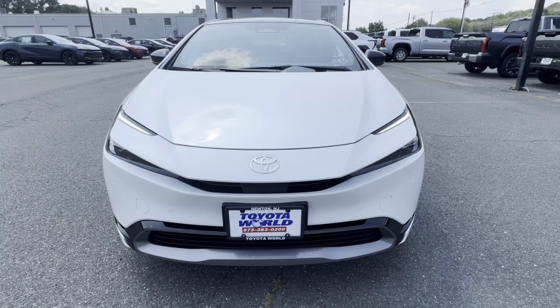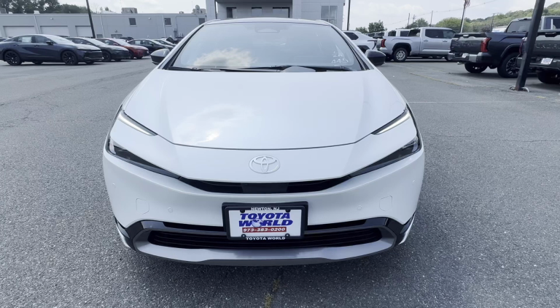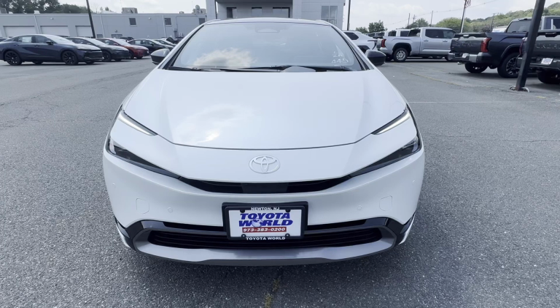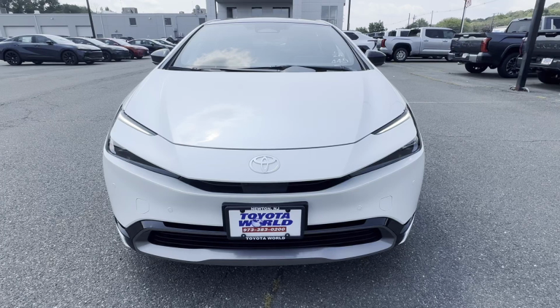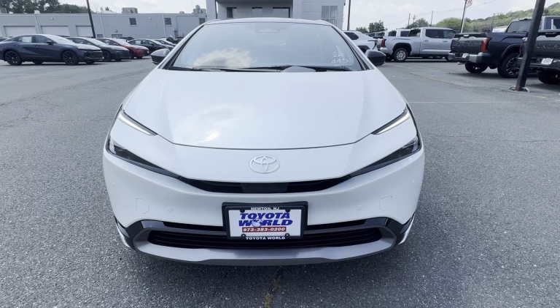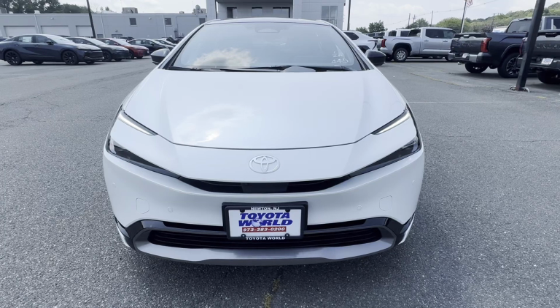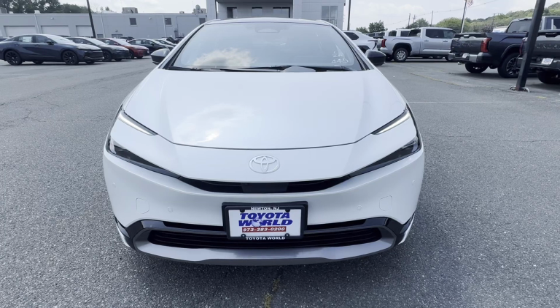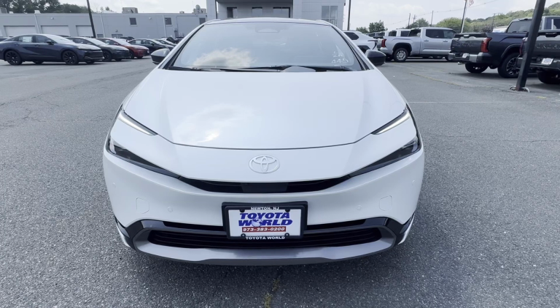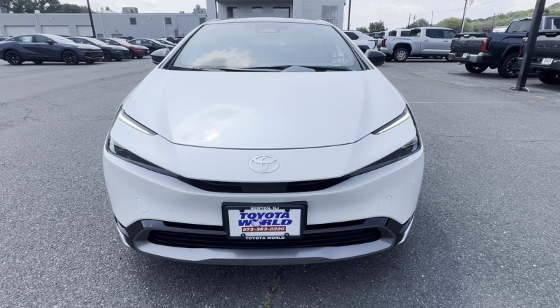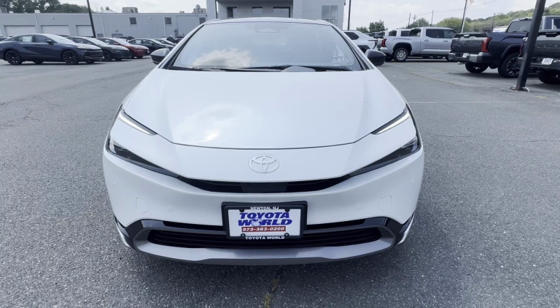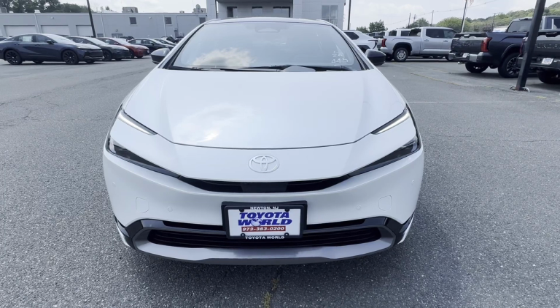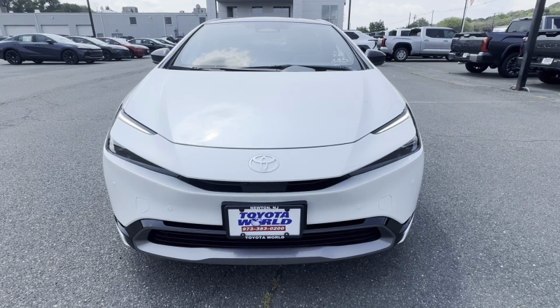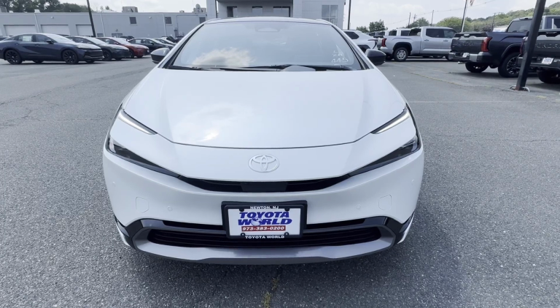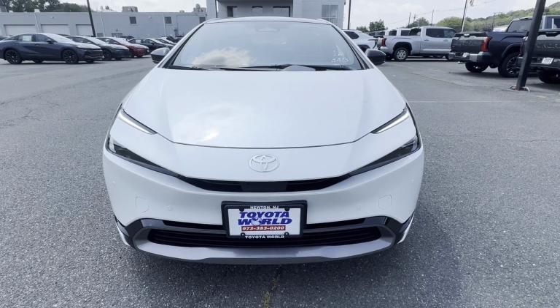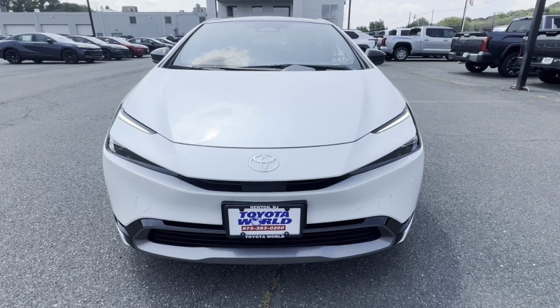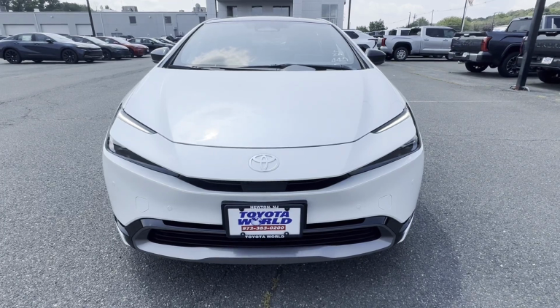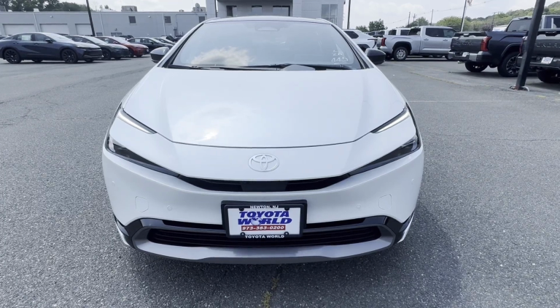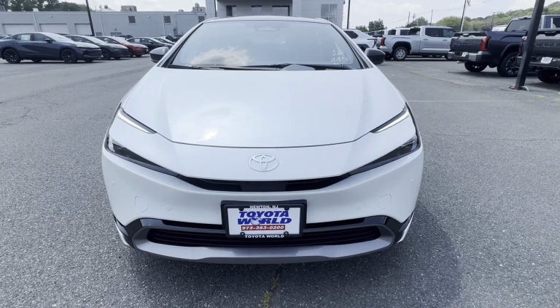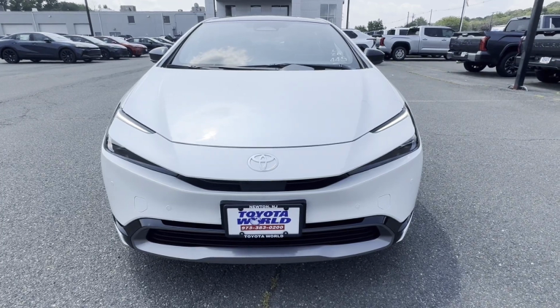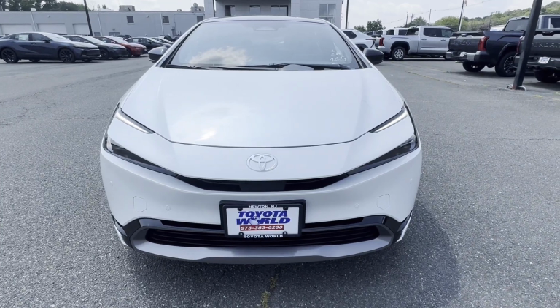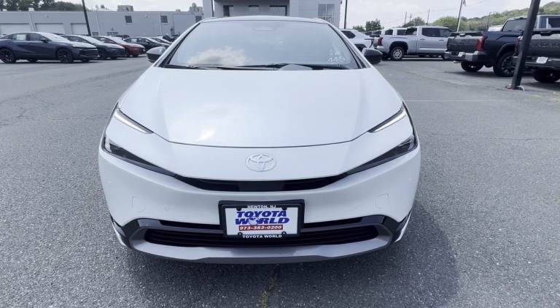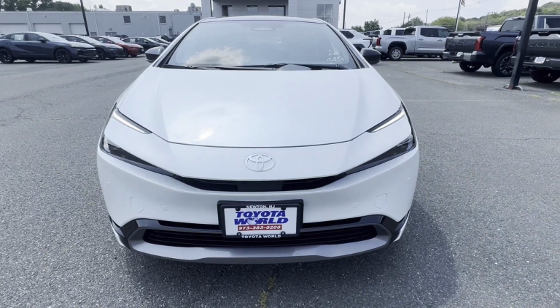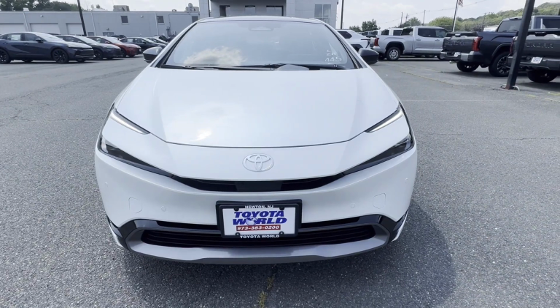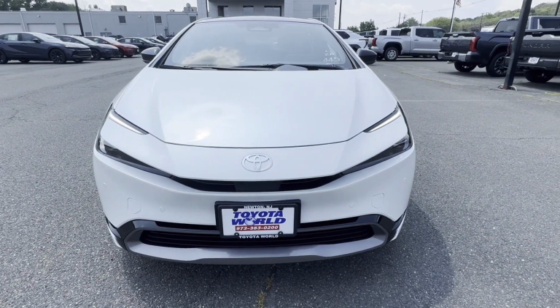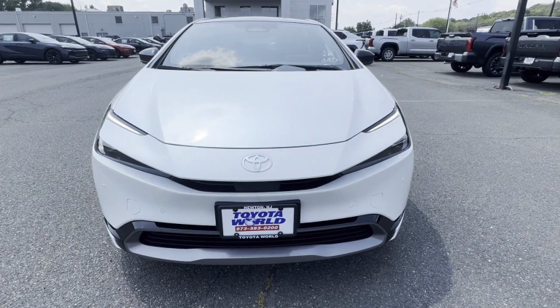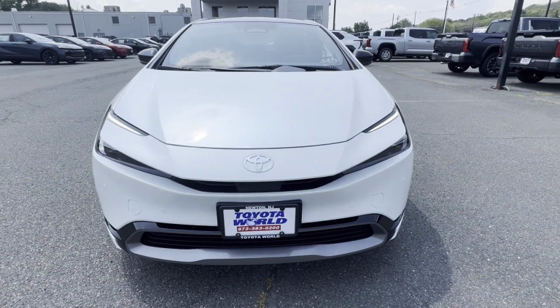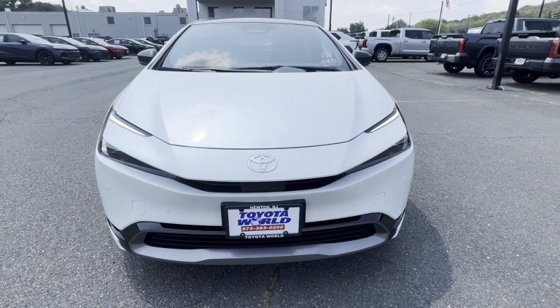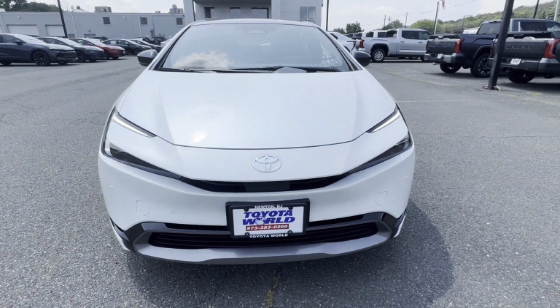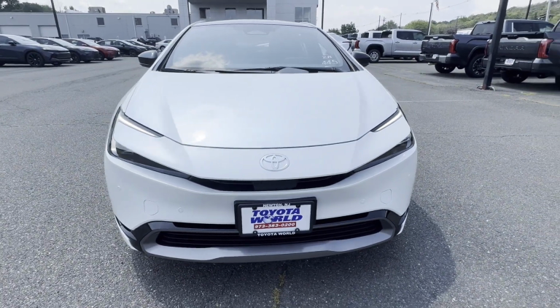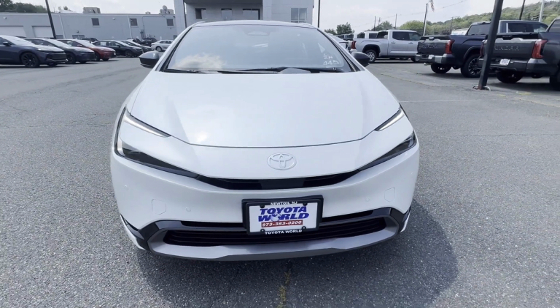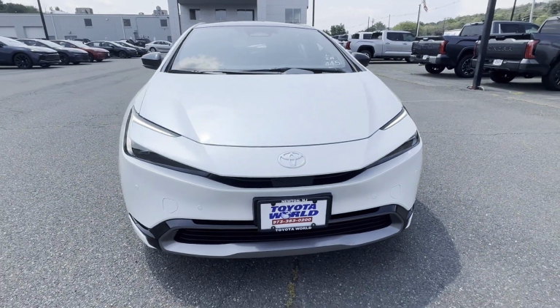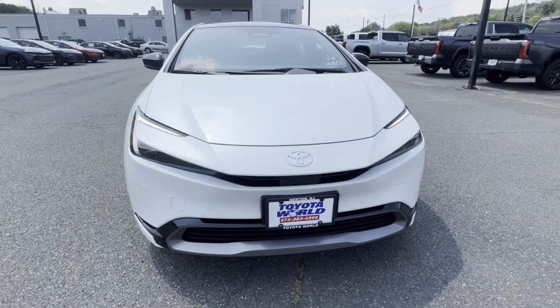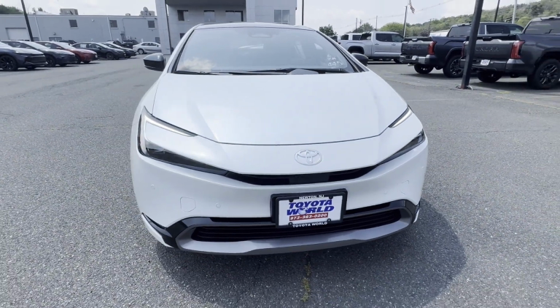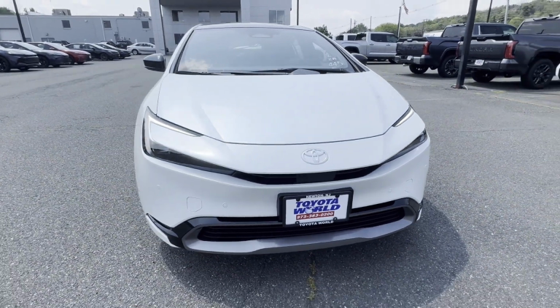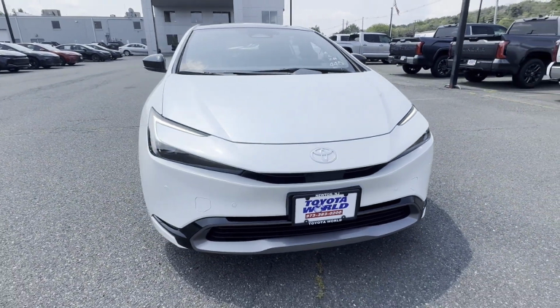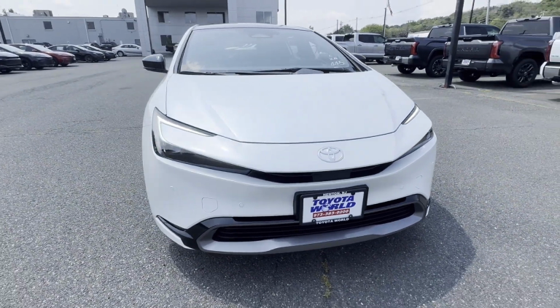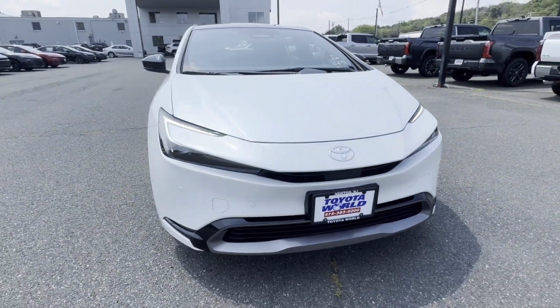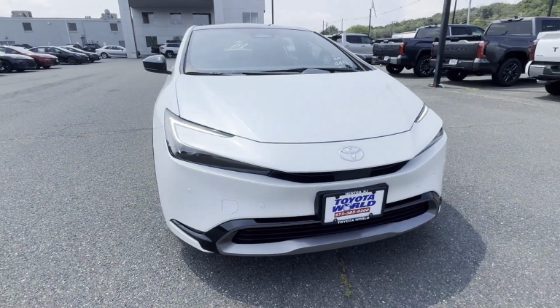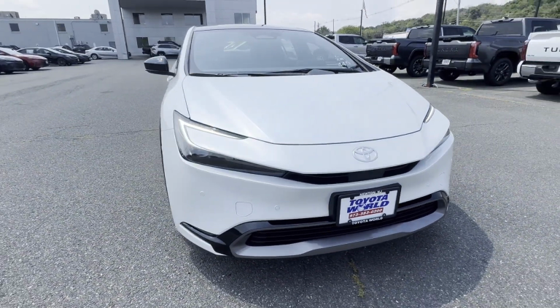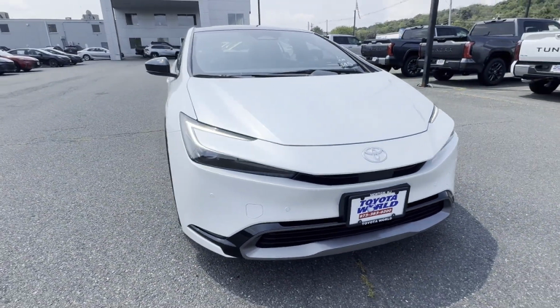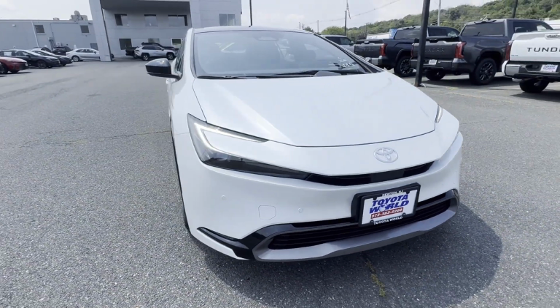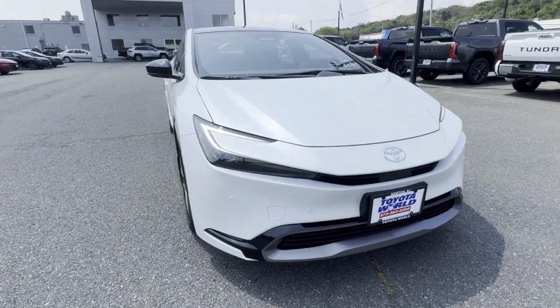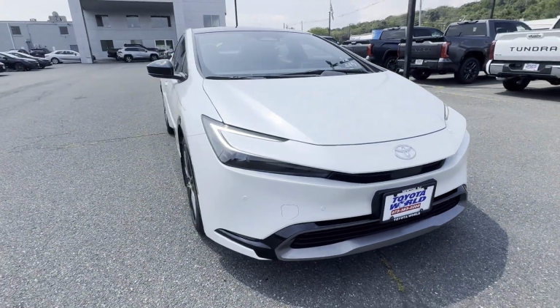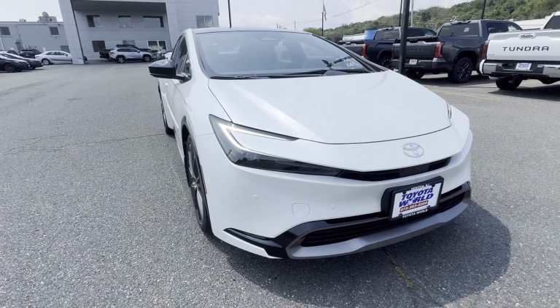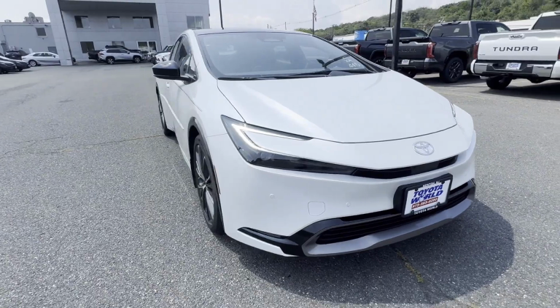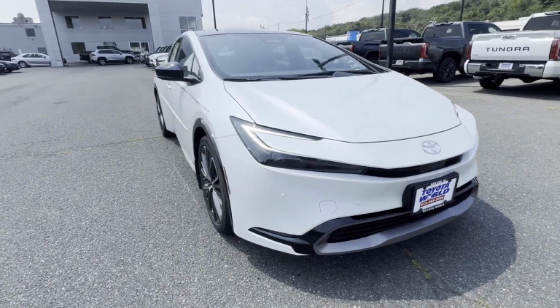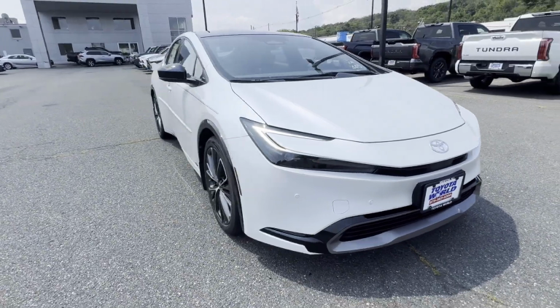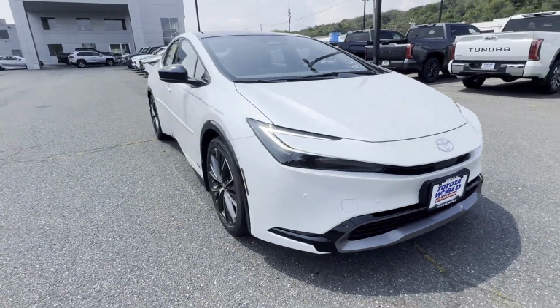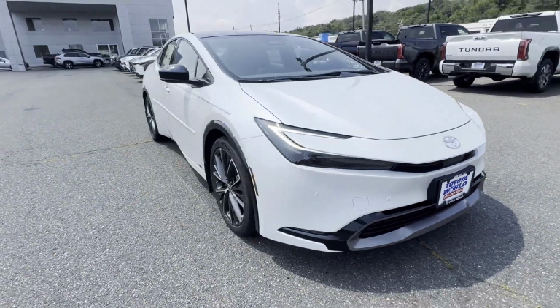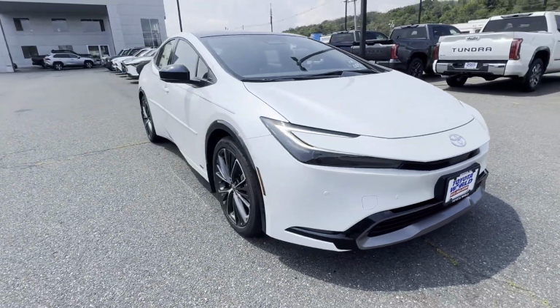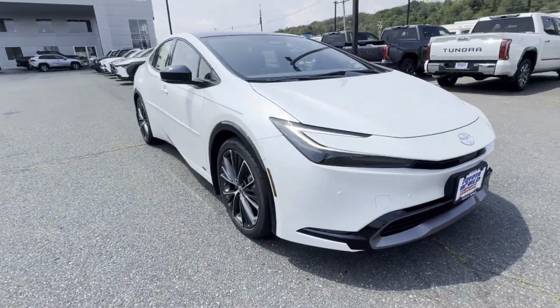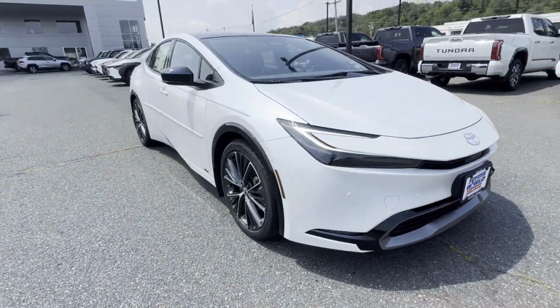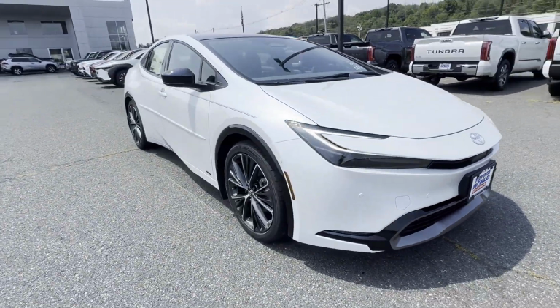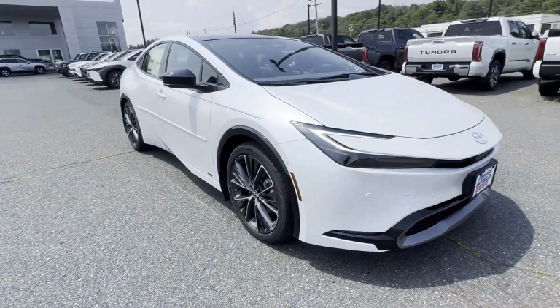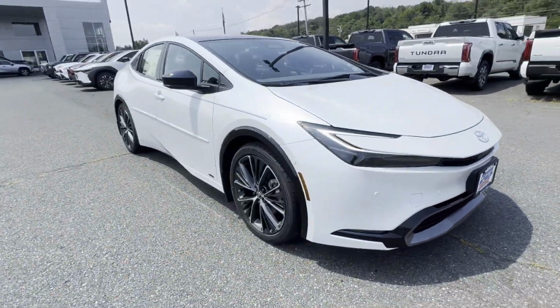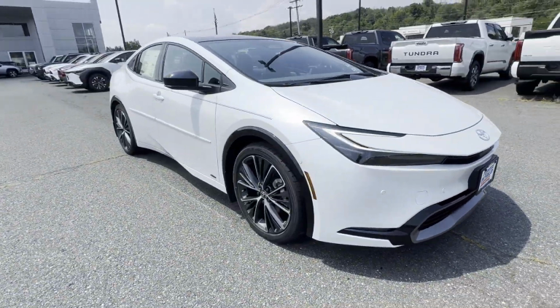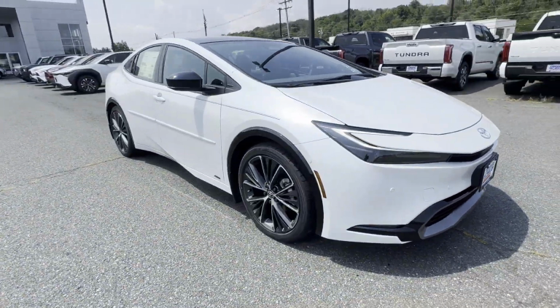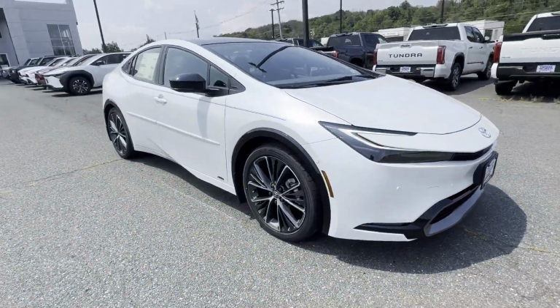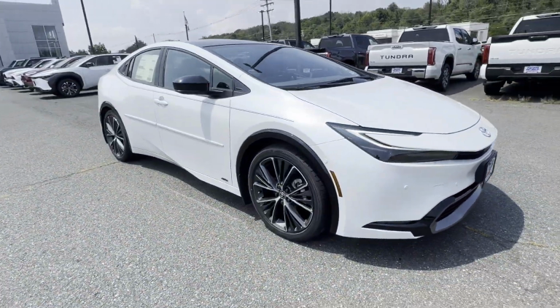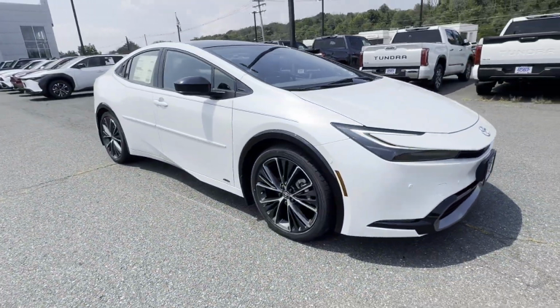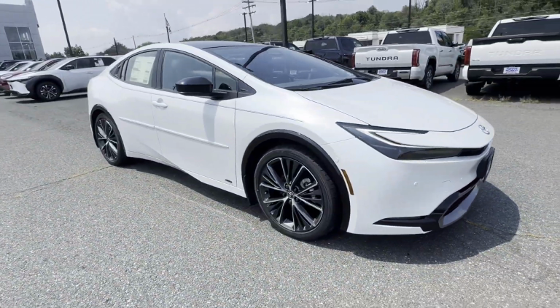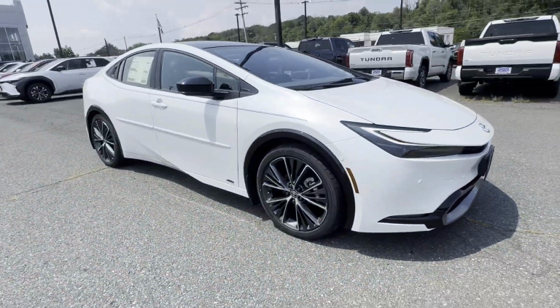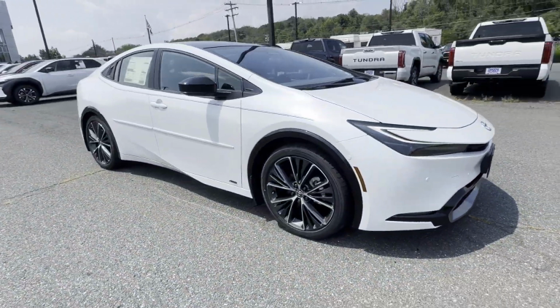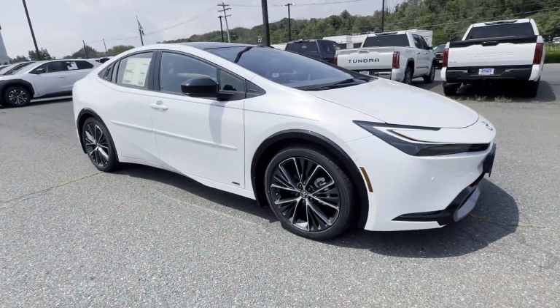2024 Toyota Prius. This sedan combines safety and comfort with style and performance.